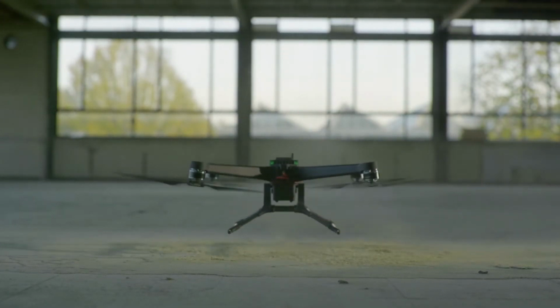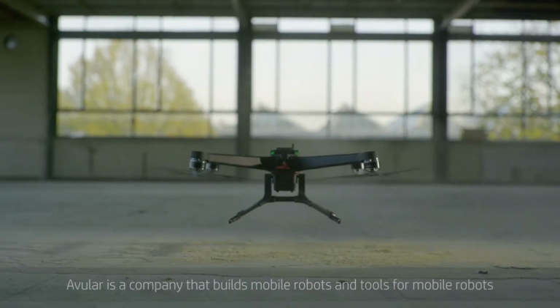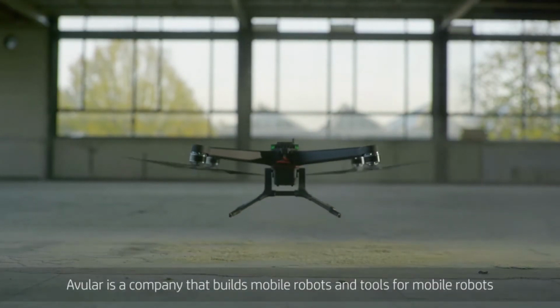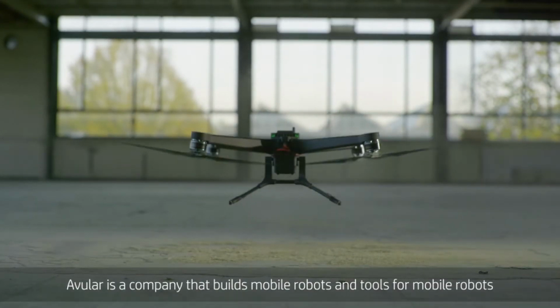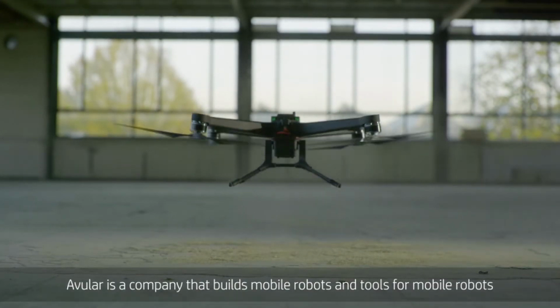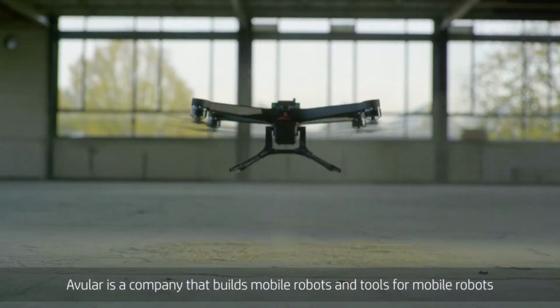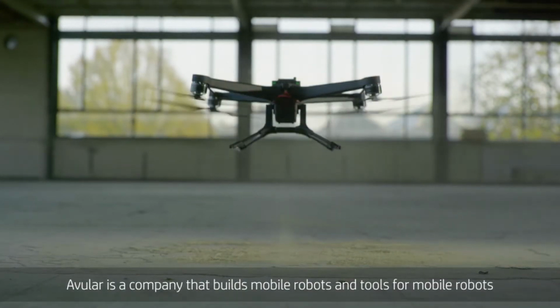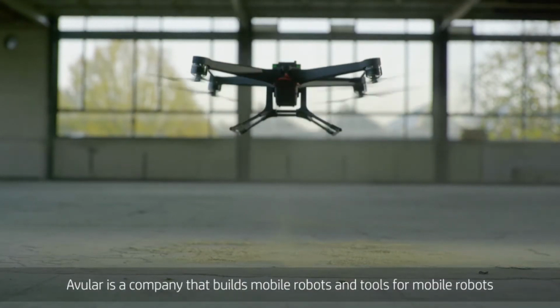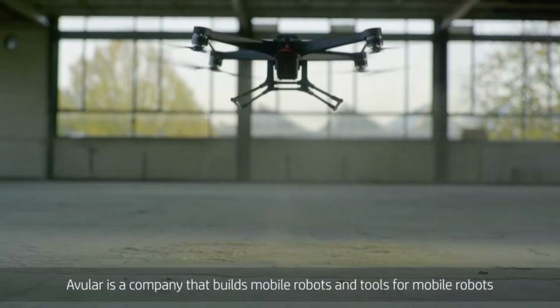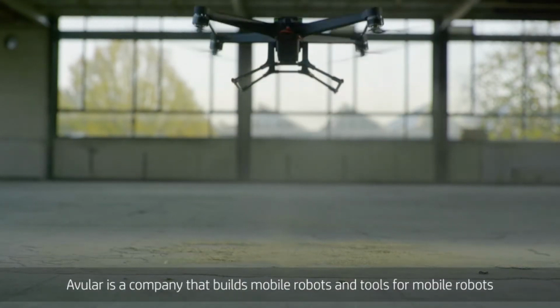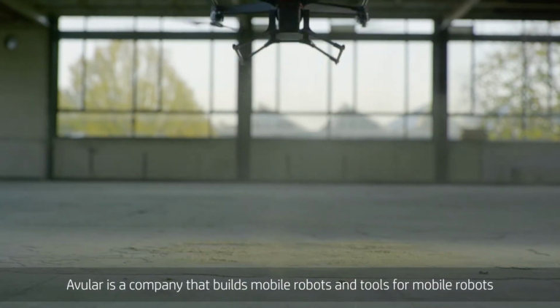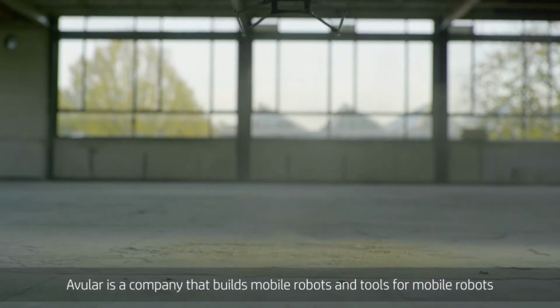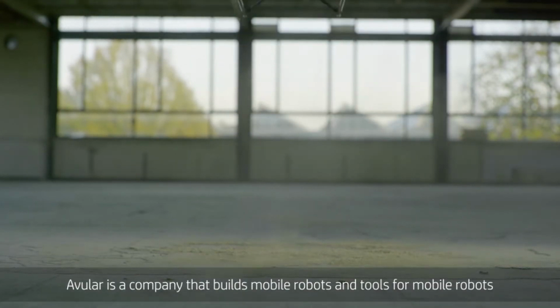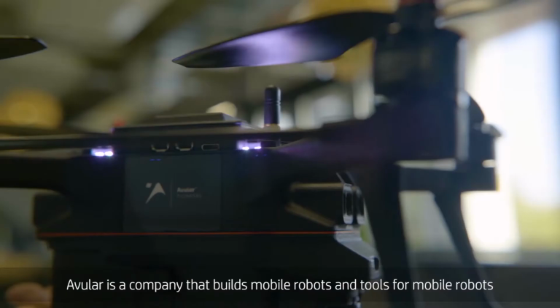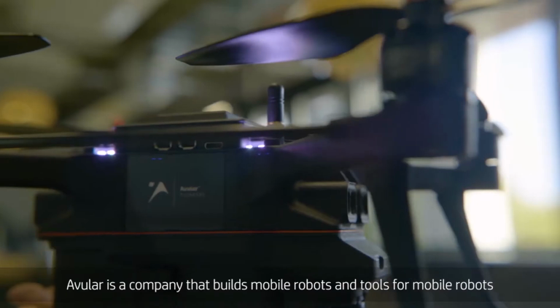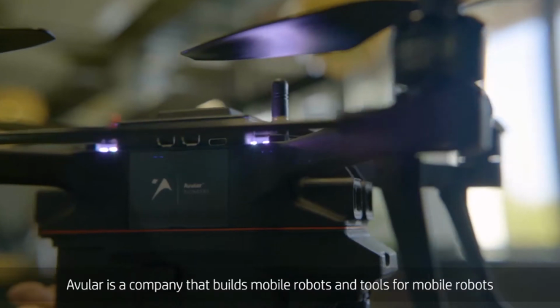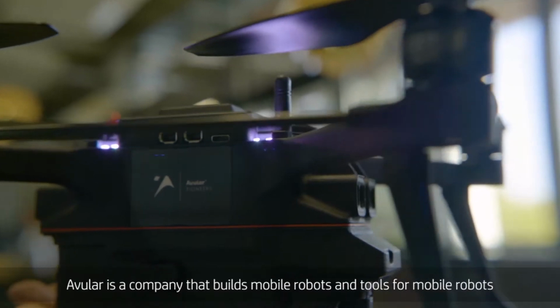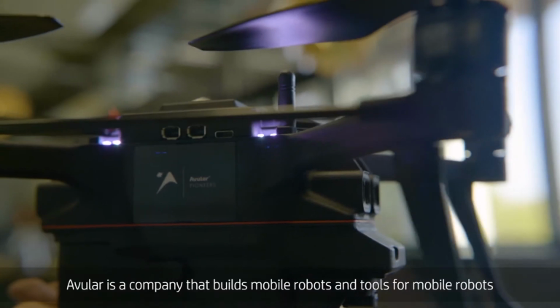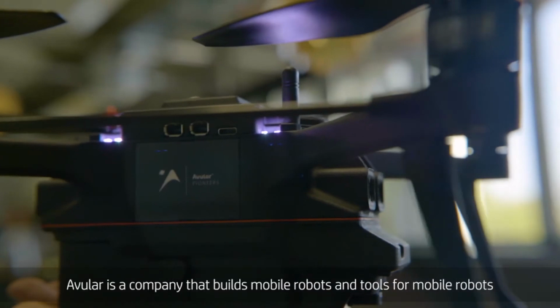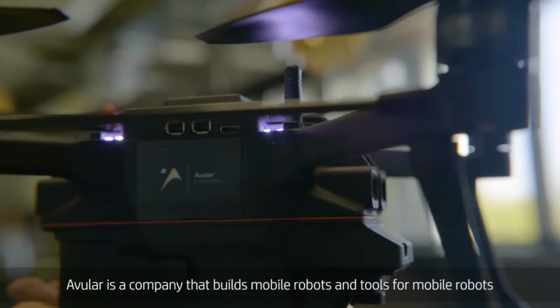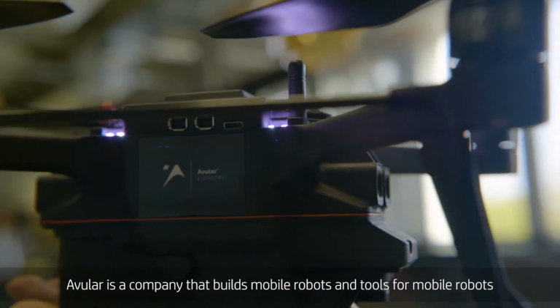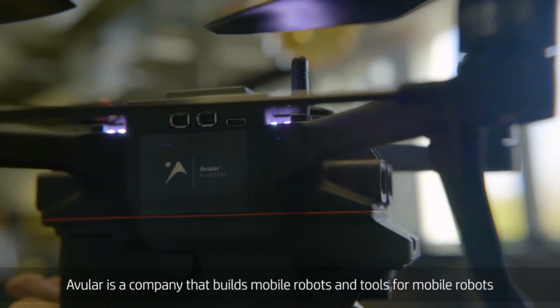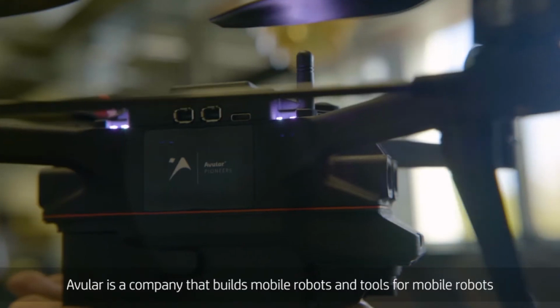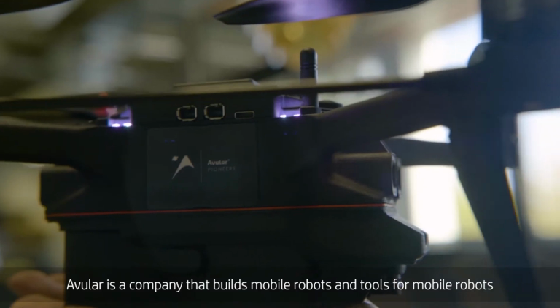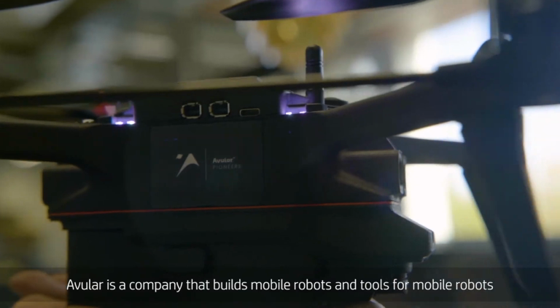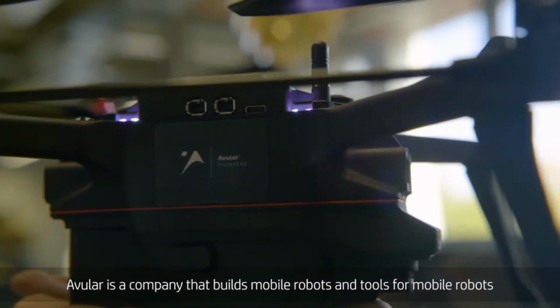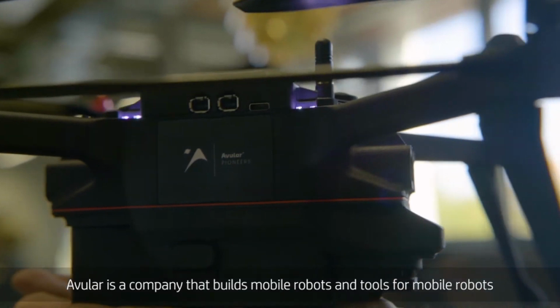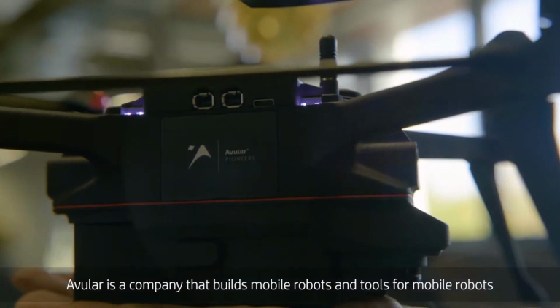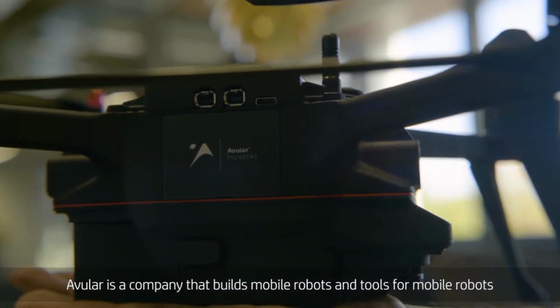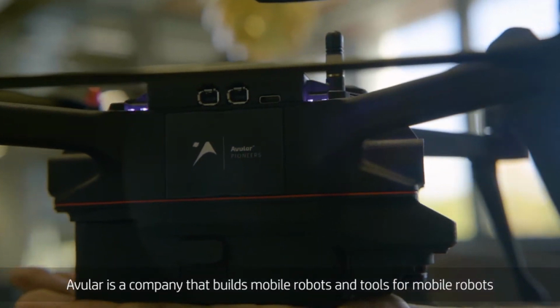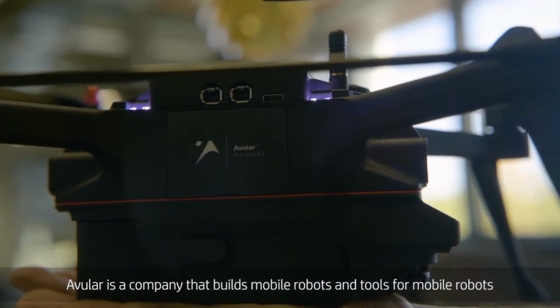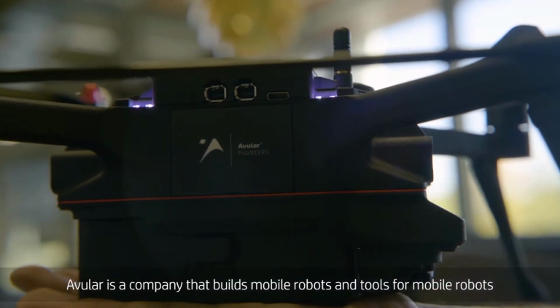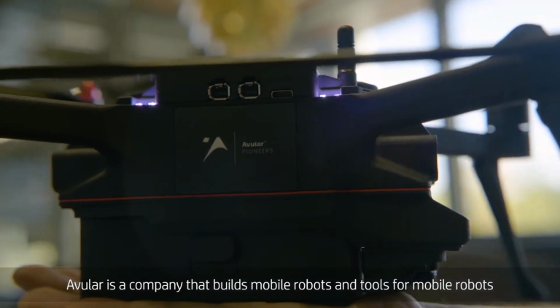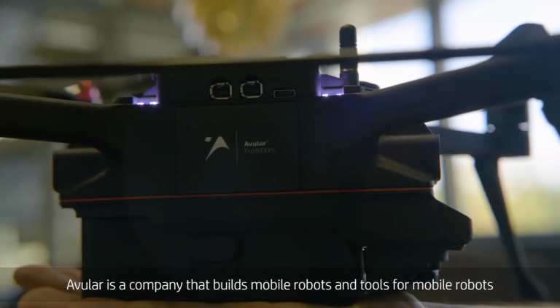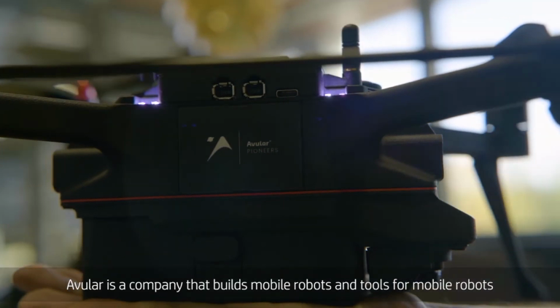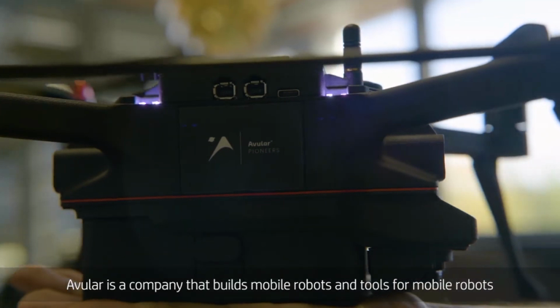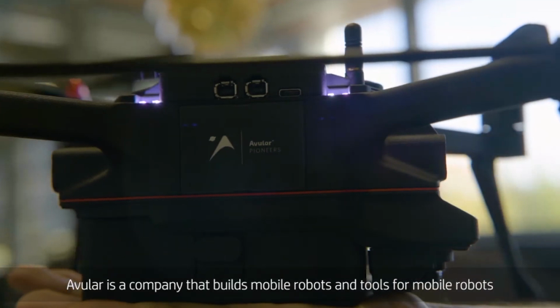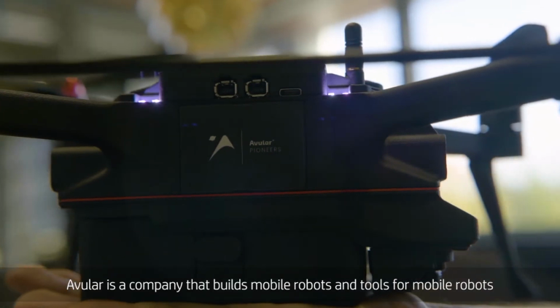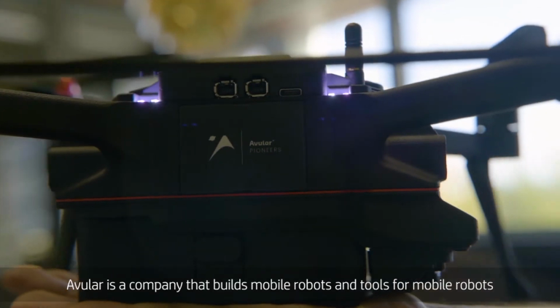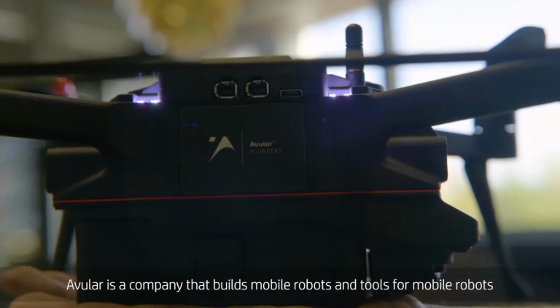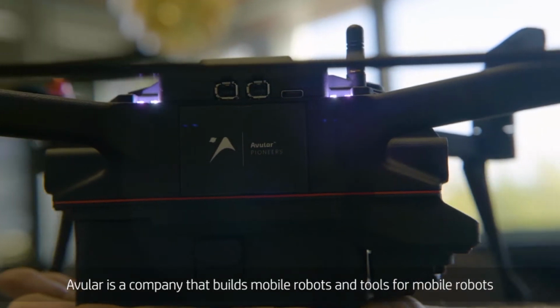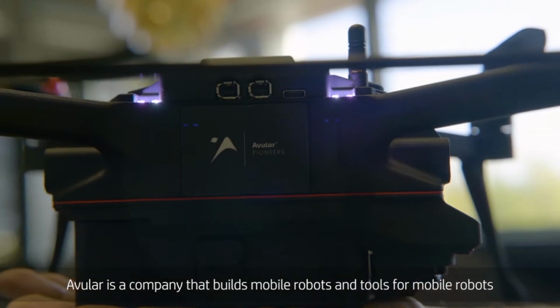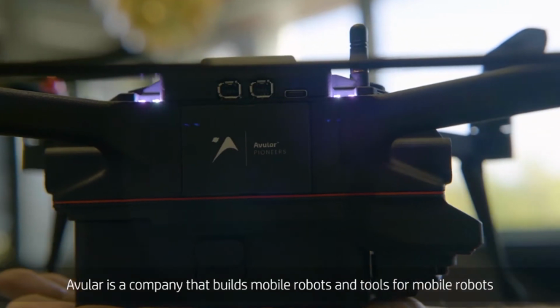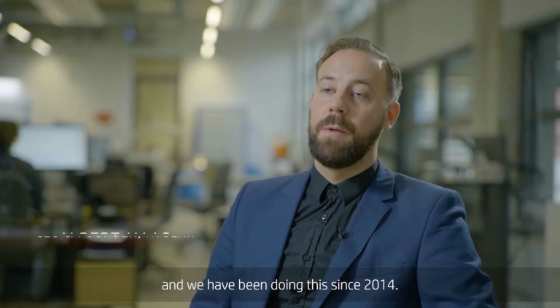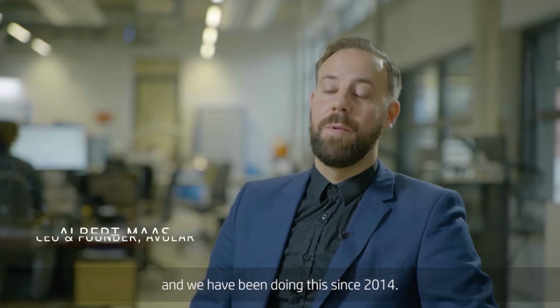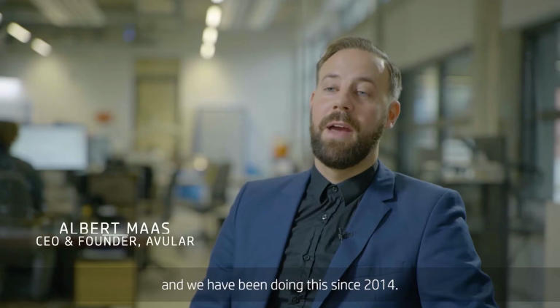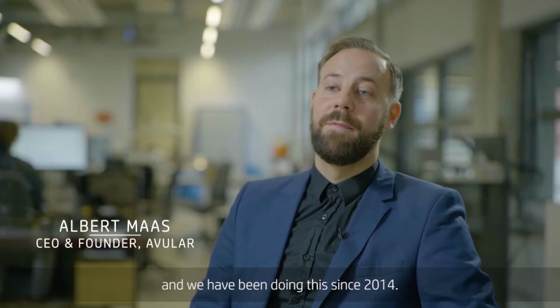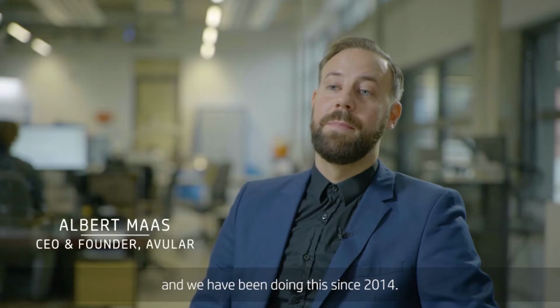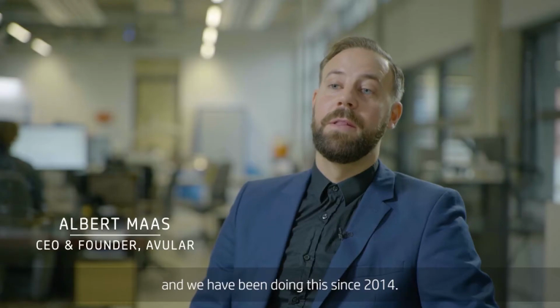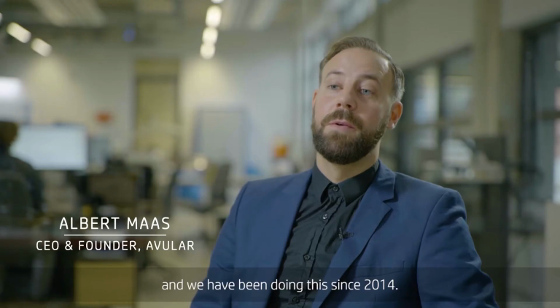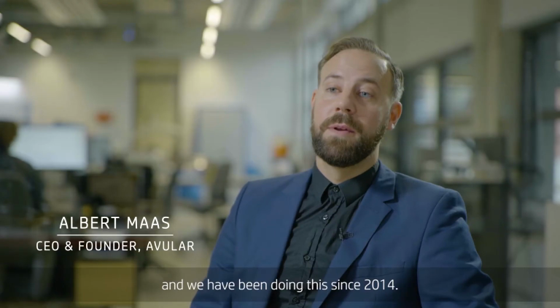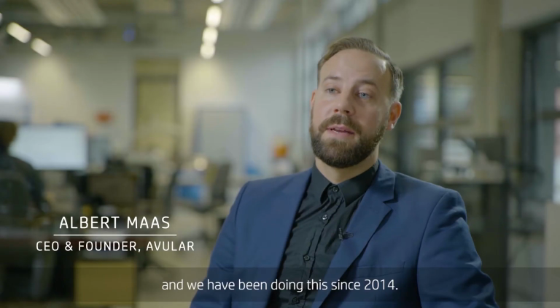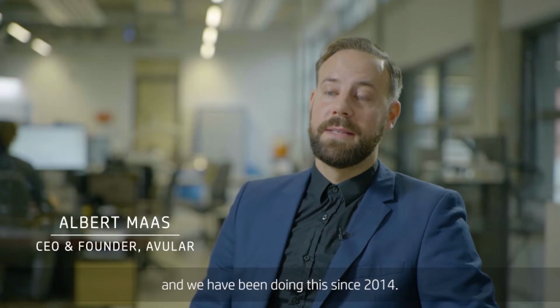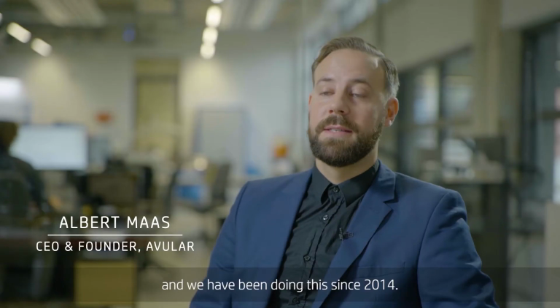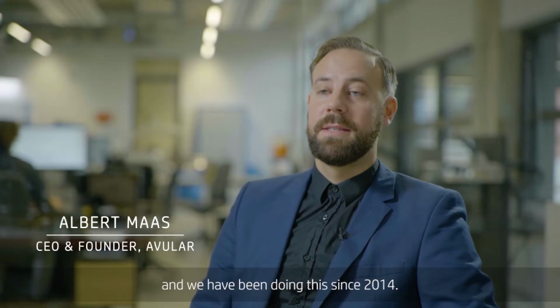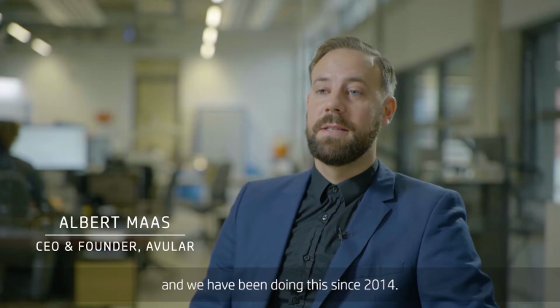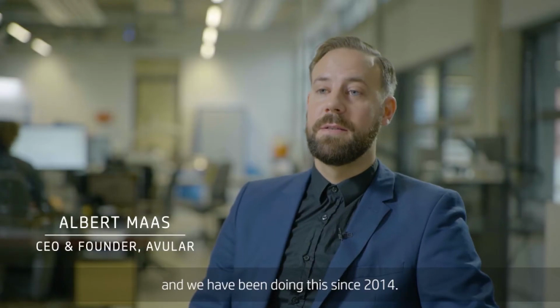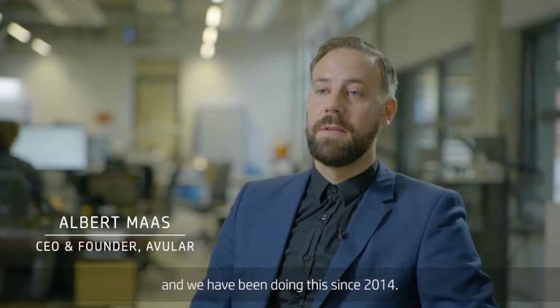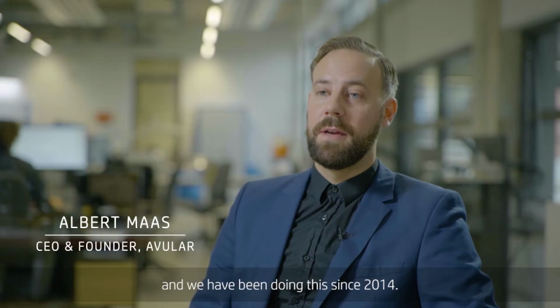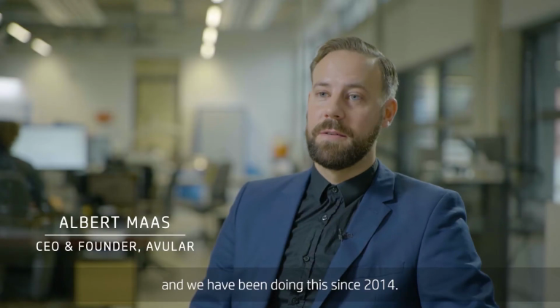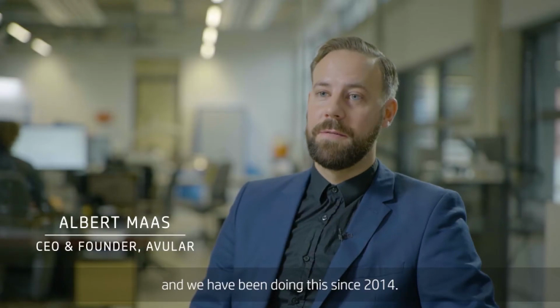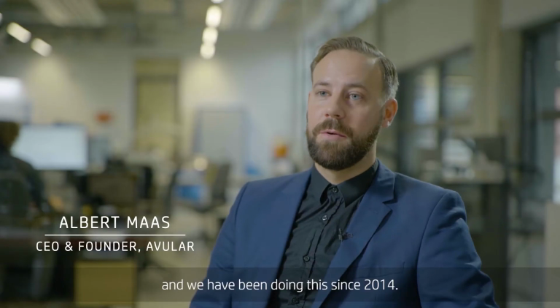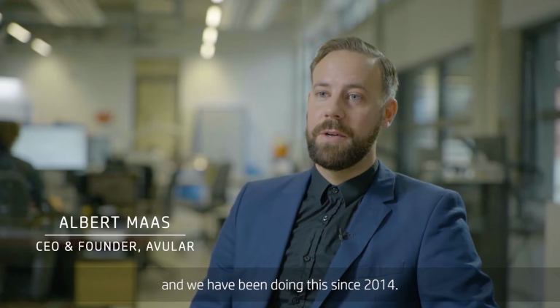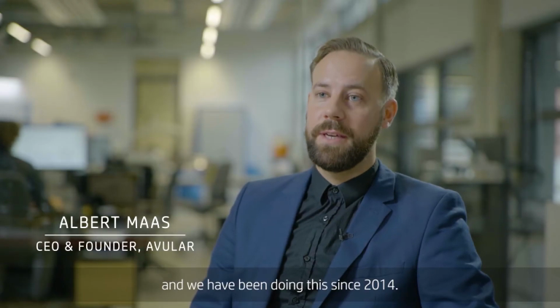Avalar is a company that builds mobile robots and tools for mobile robots, and we have been doing this since 2014.